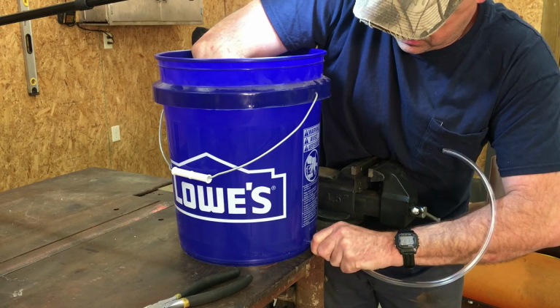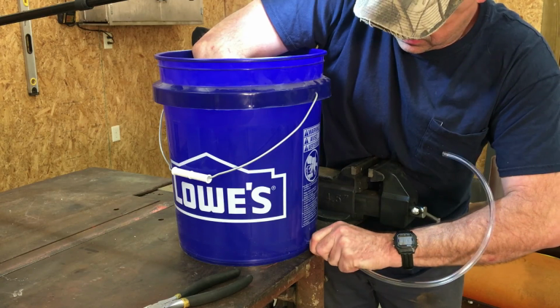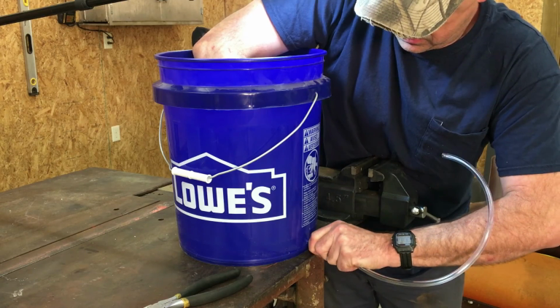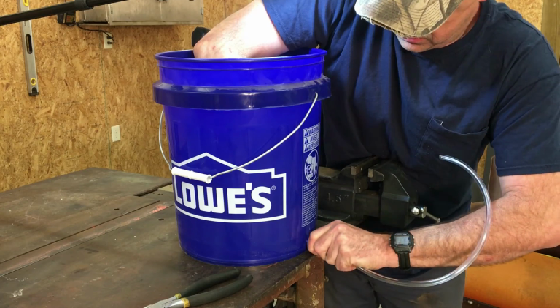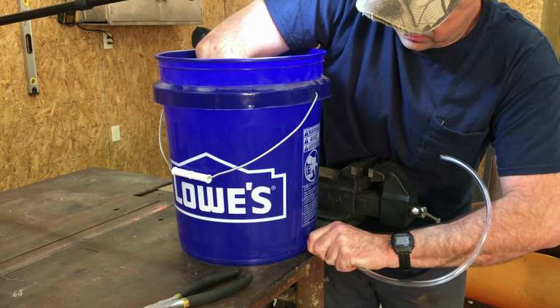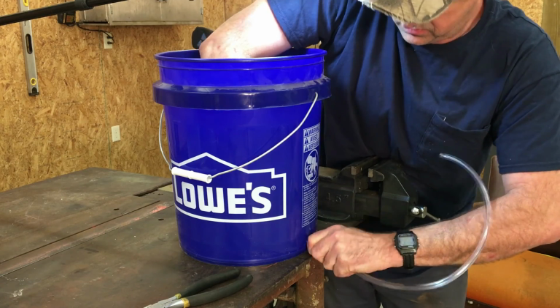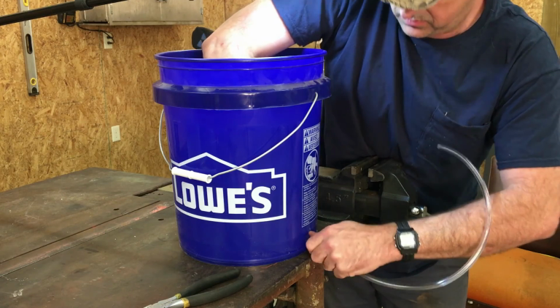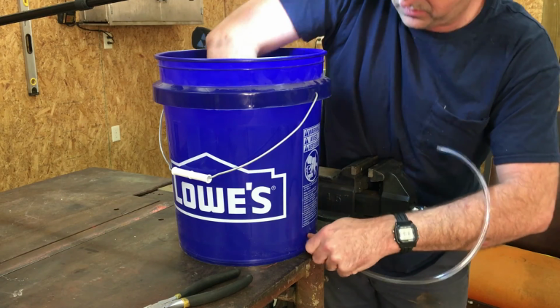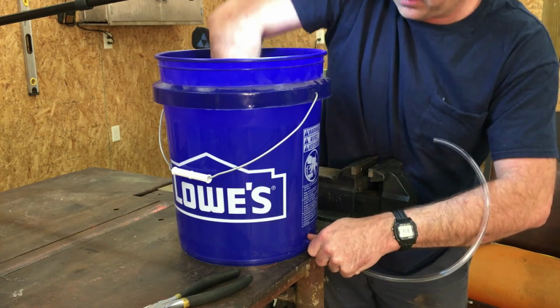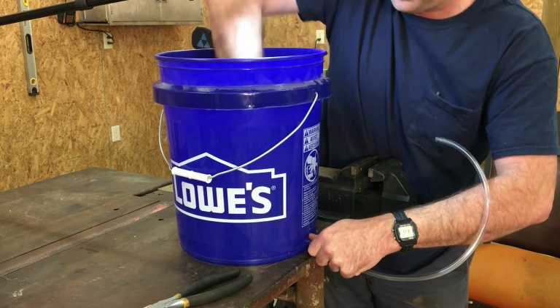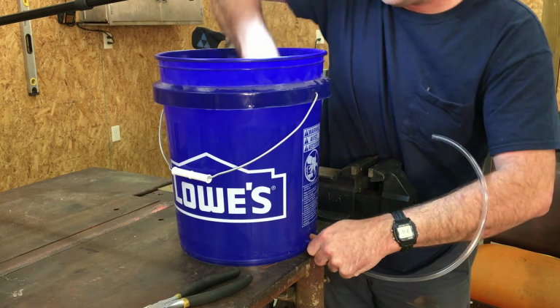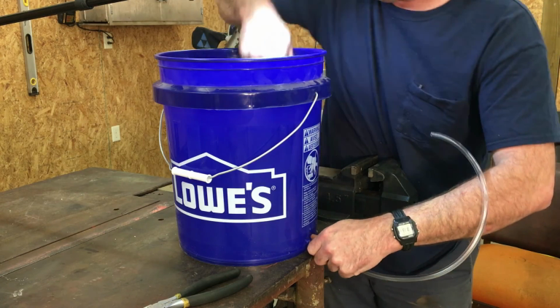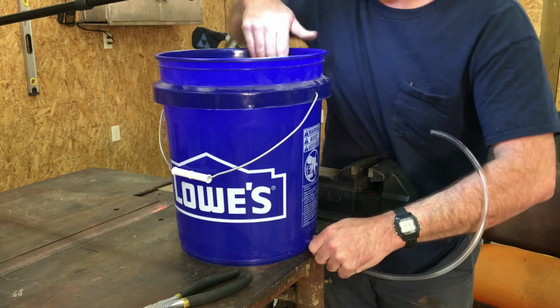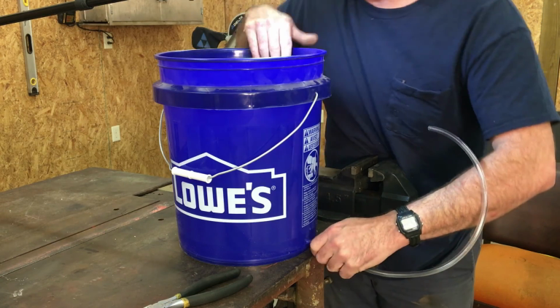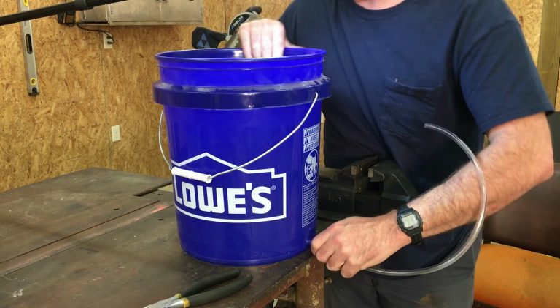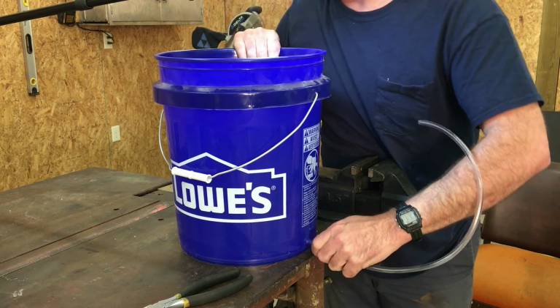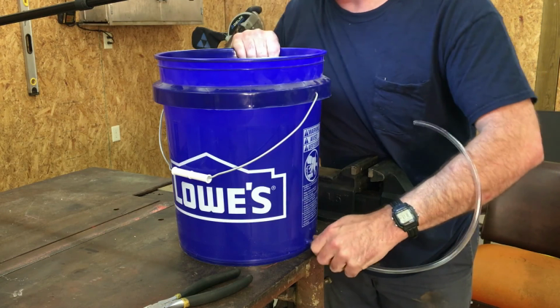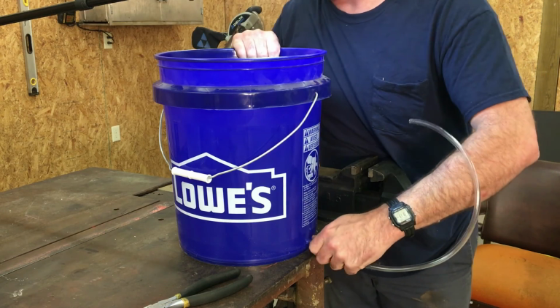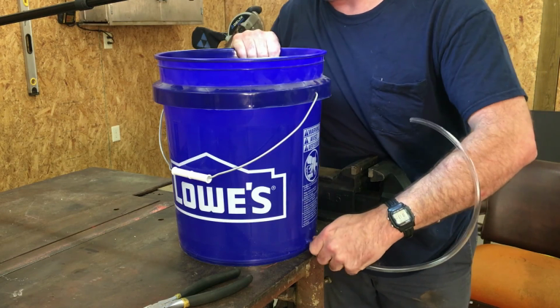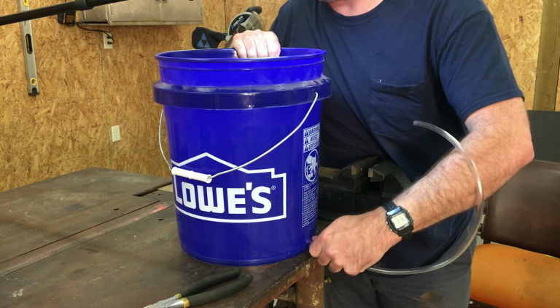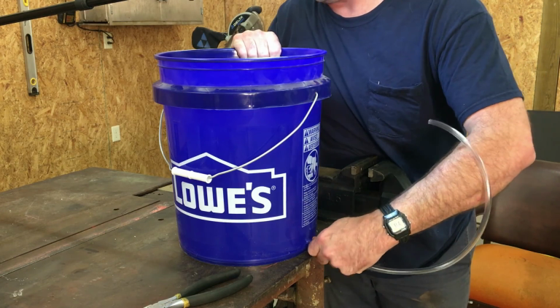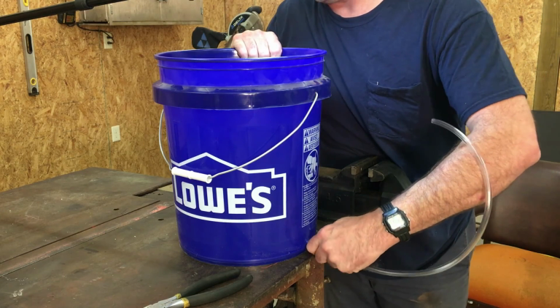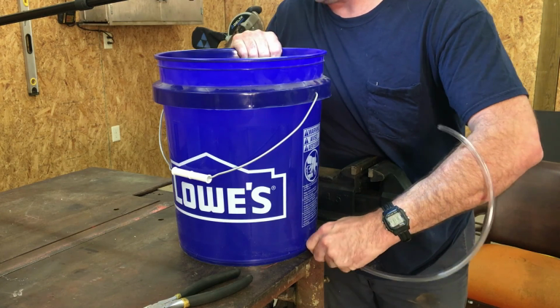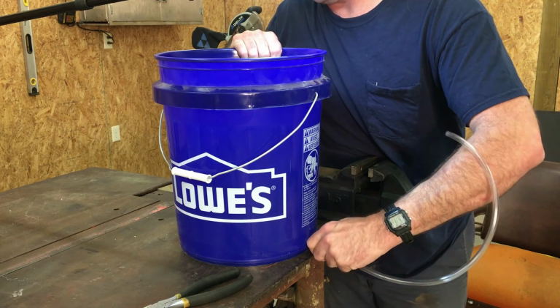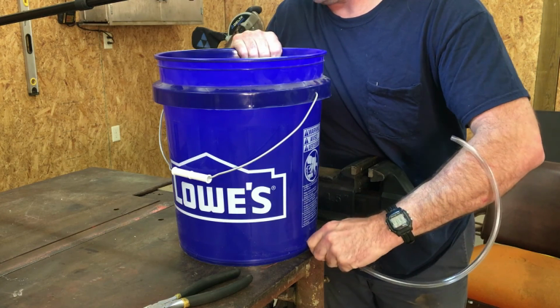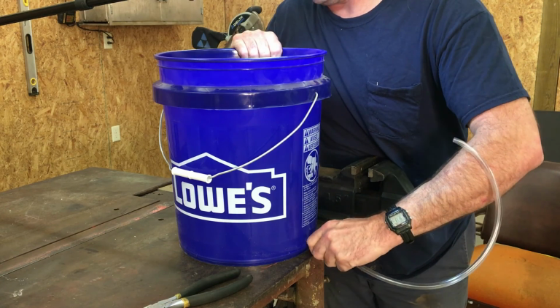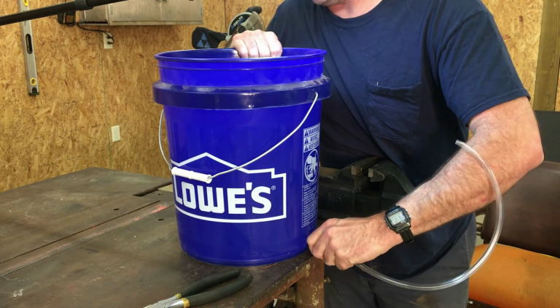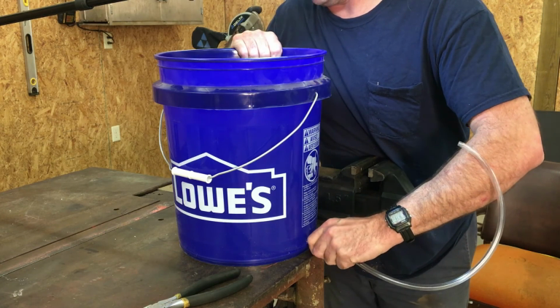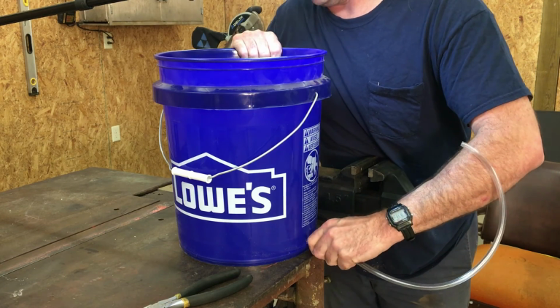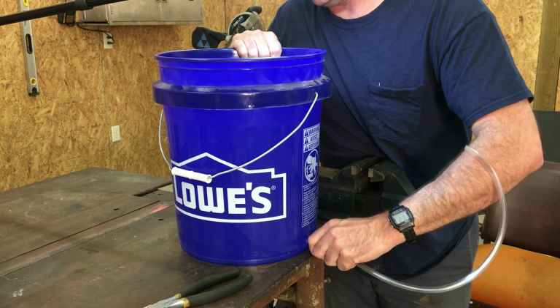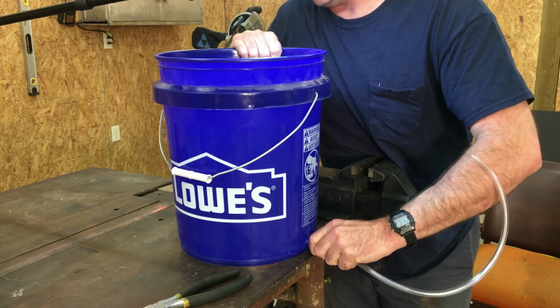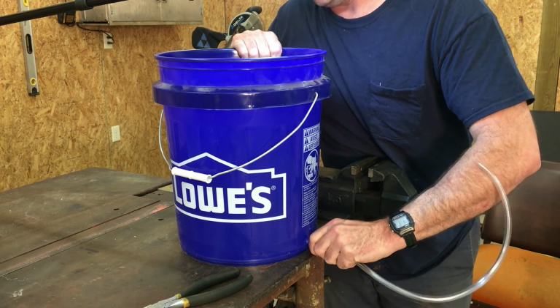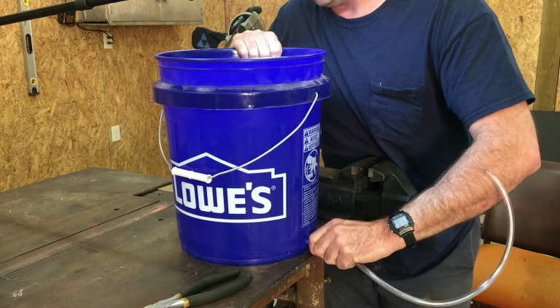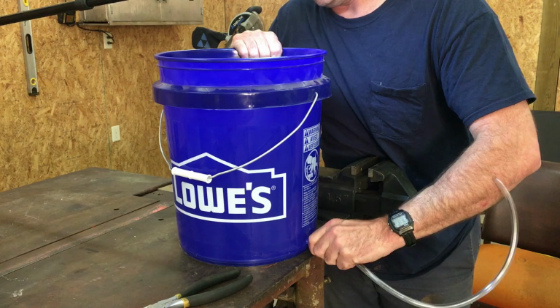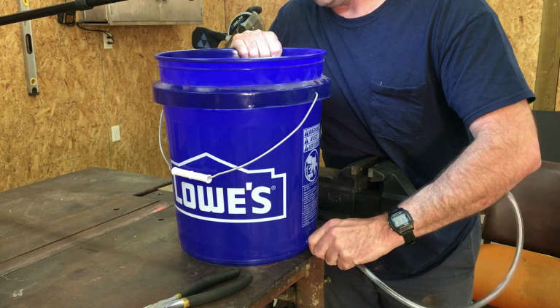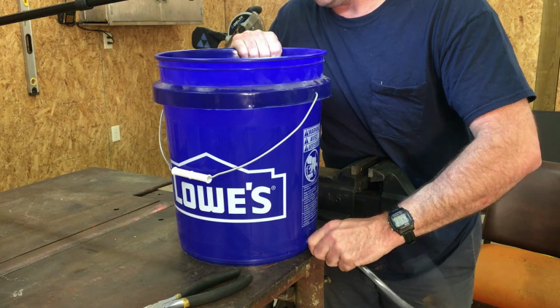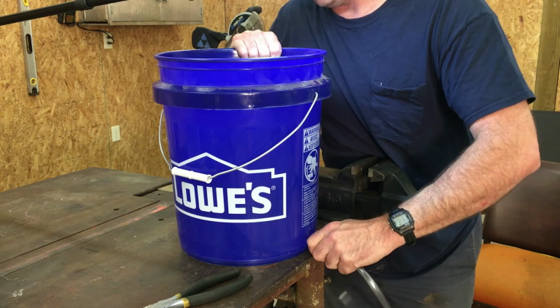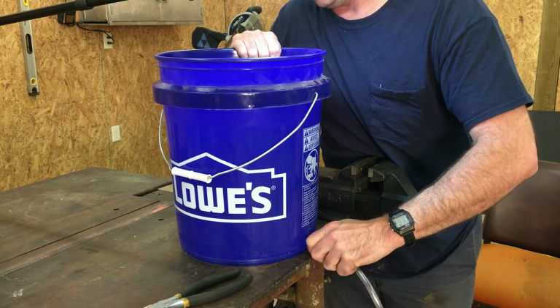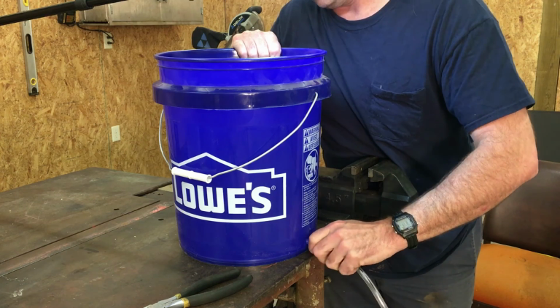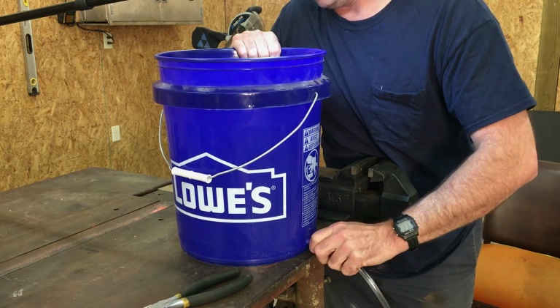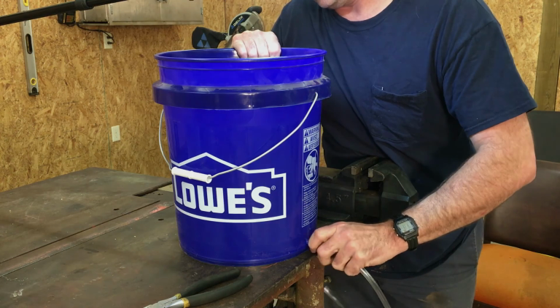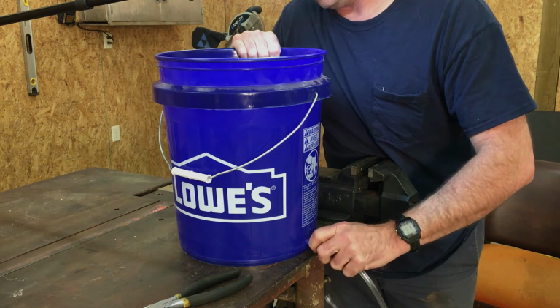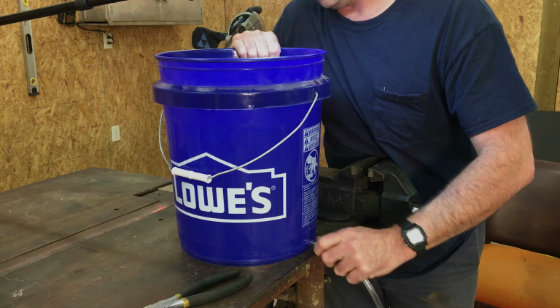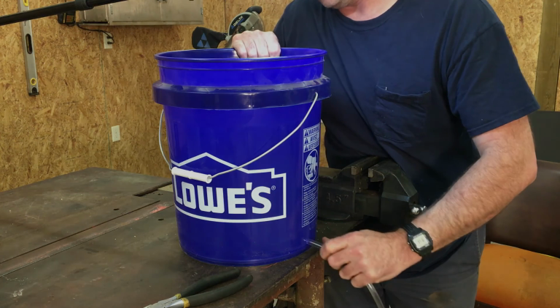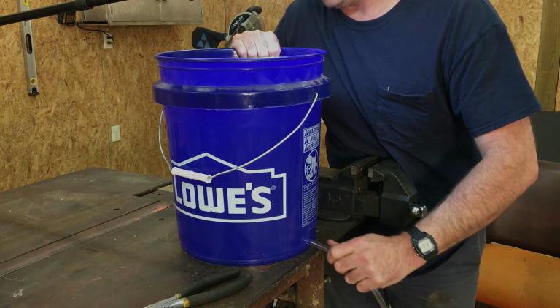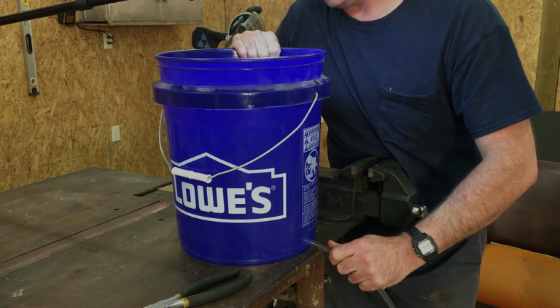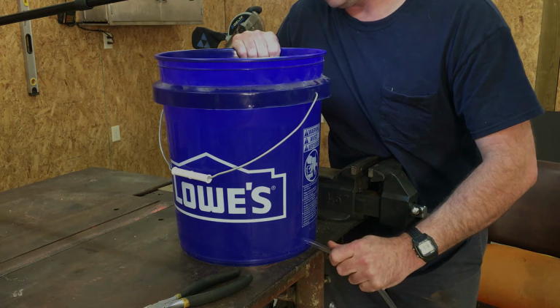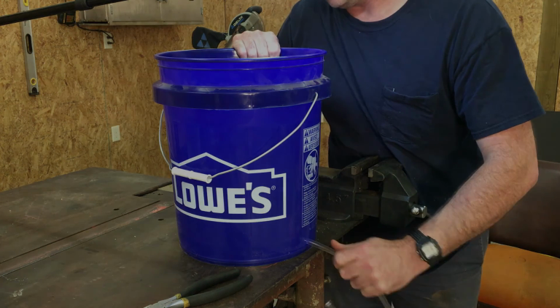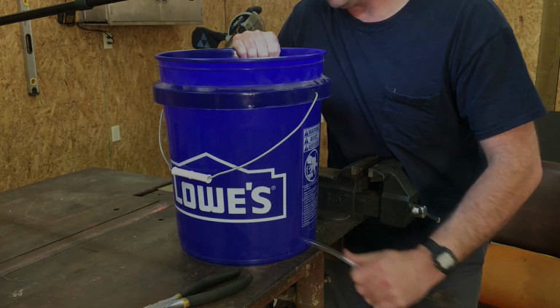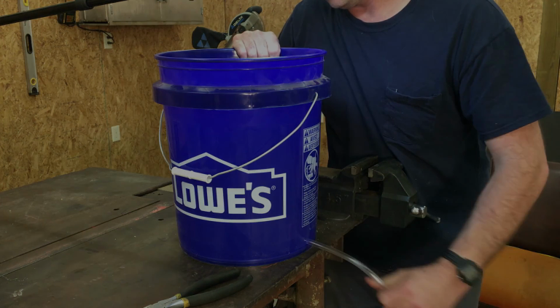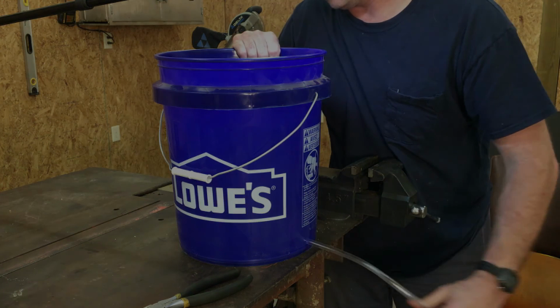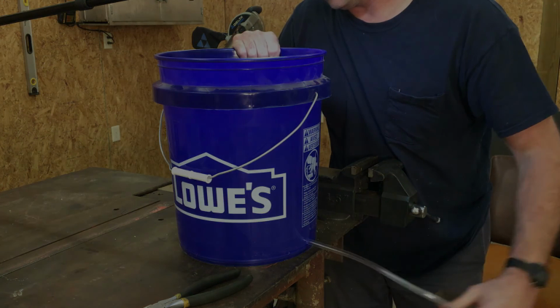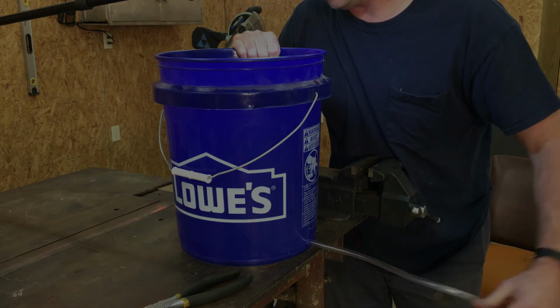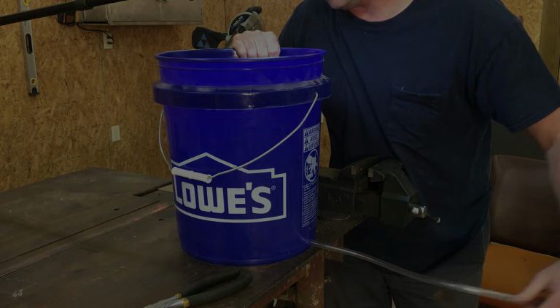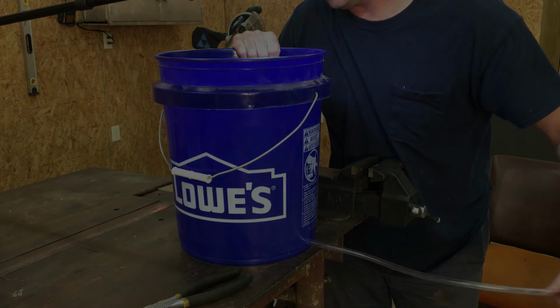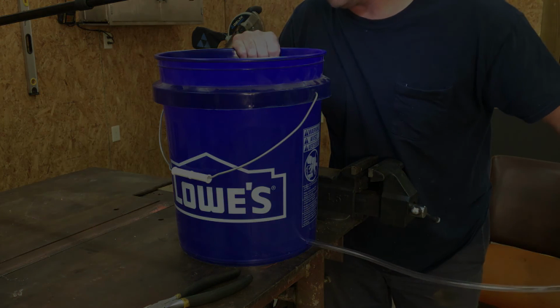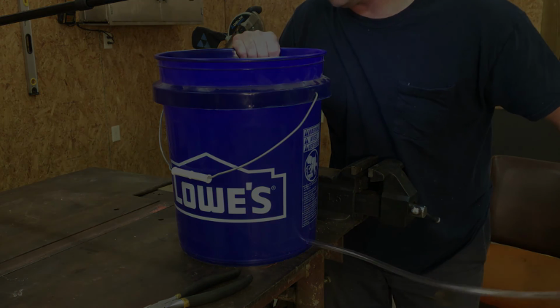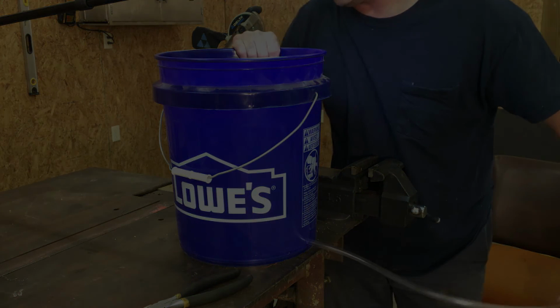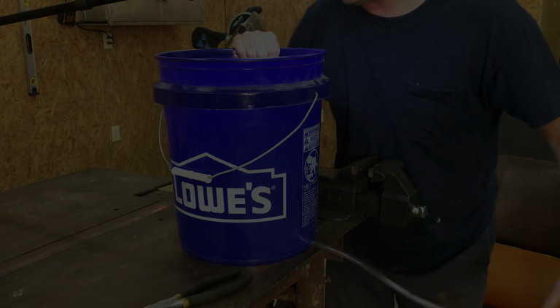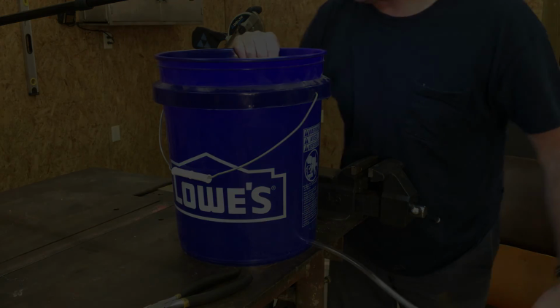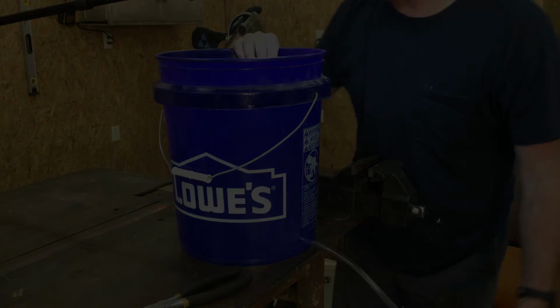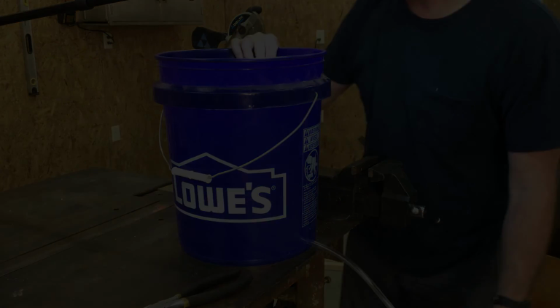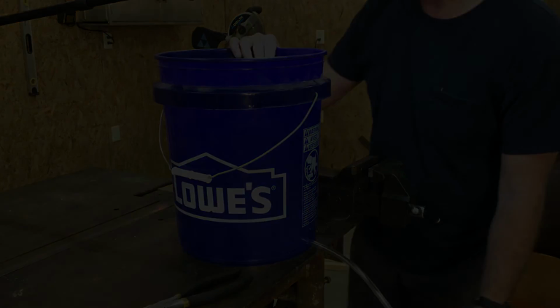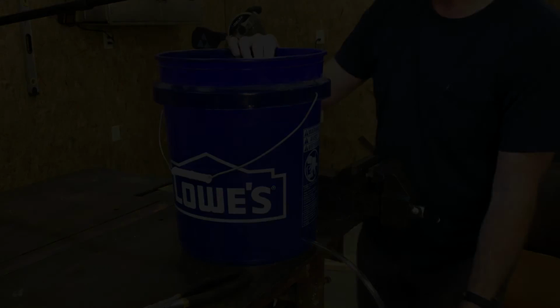Now I'm going to make some legs for the grade rod so it'll stand up by itself and prevent the water from draining out of the reservoir.